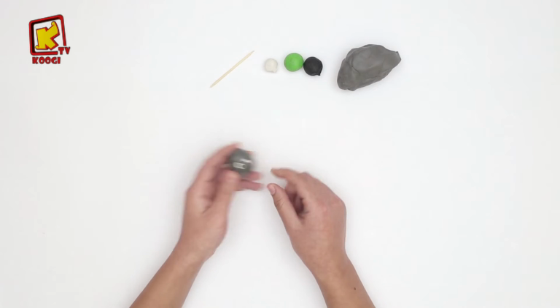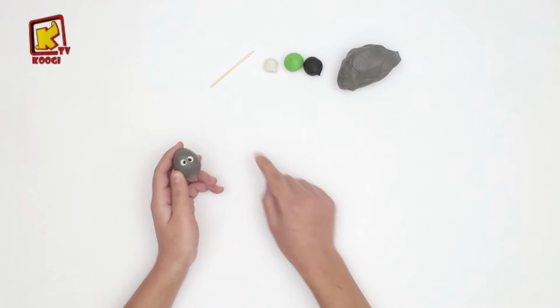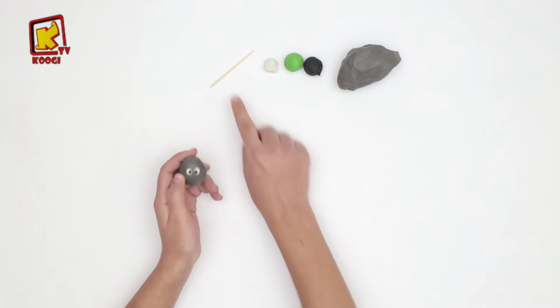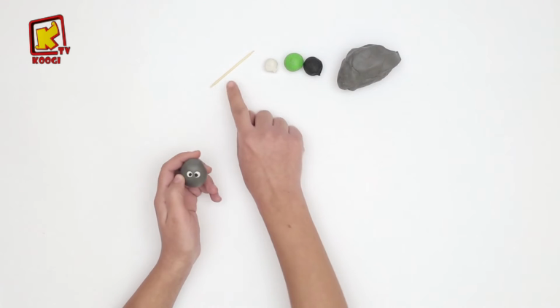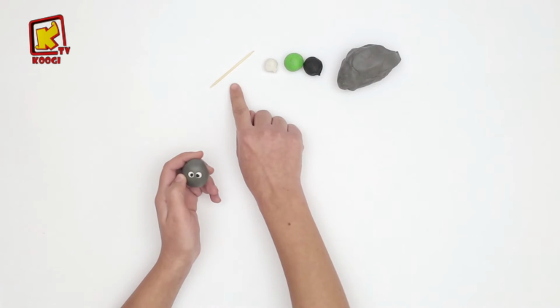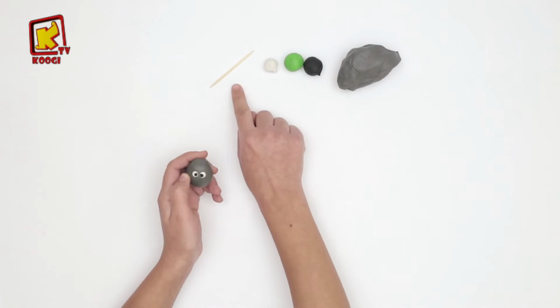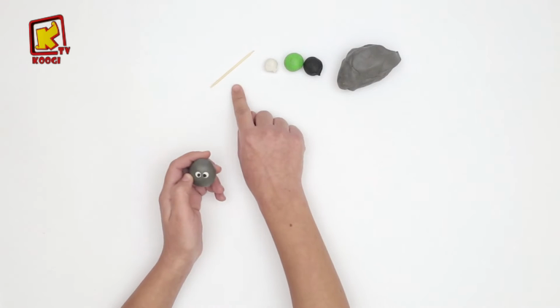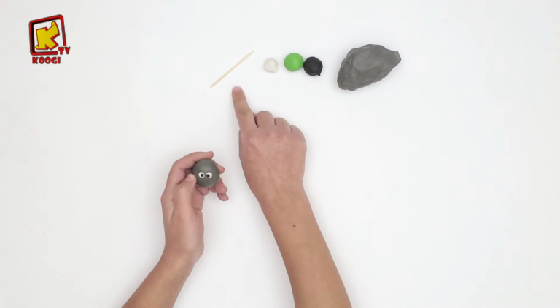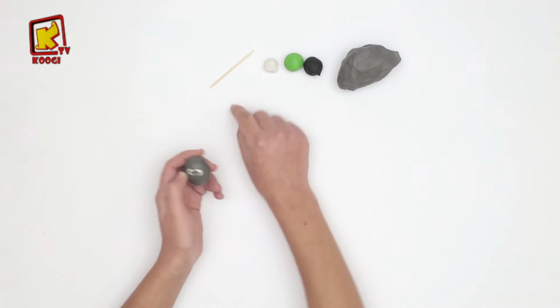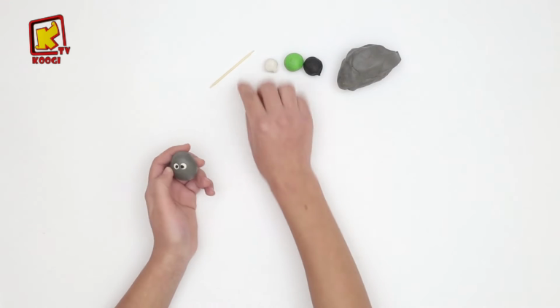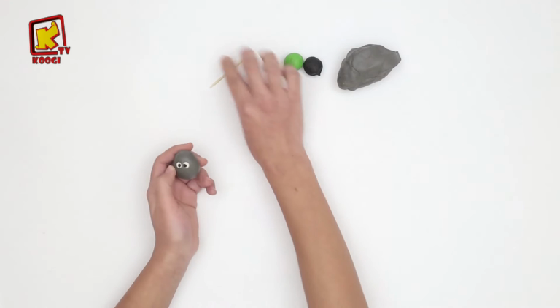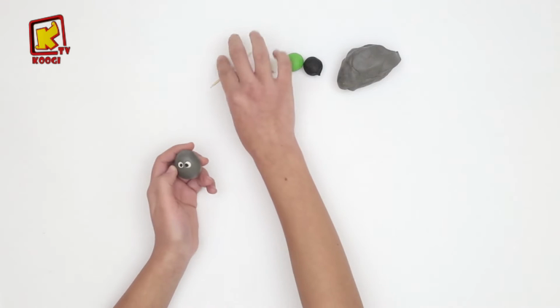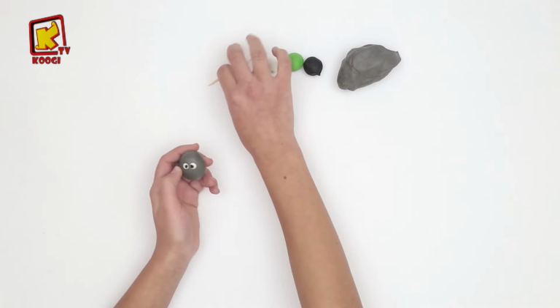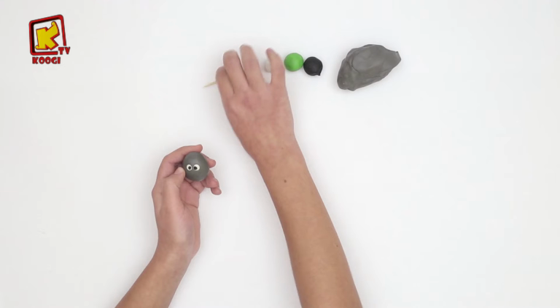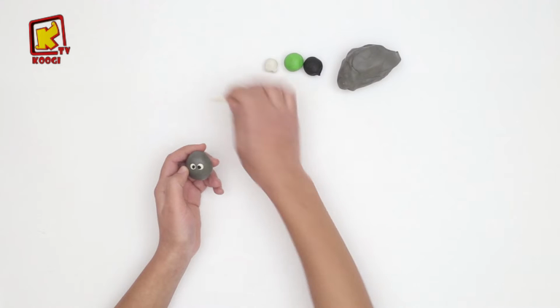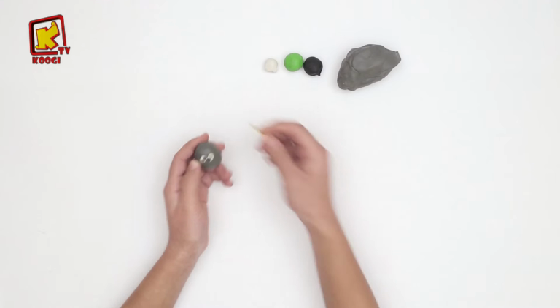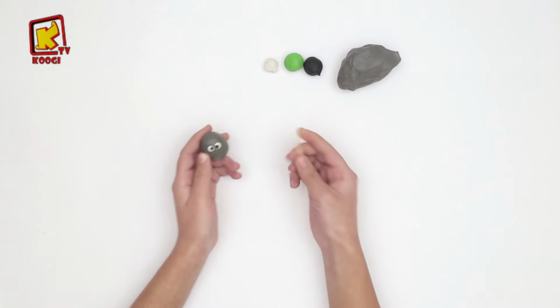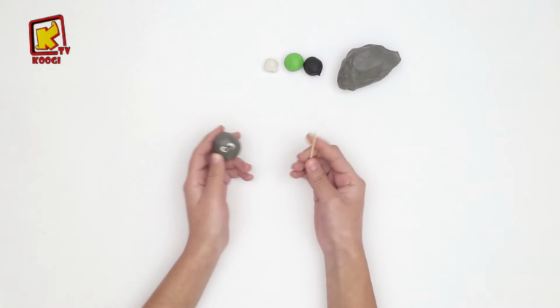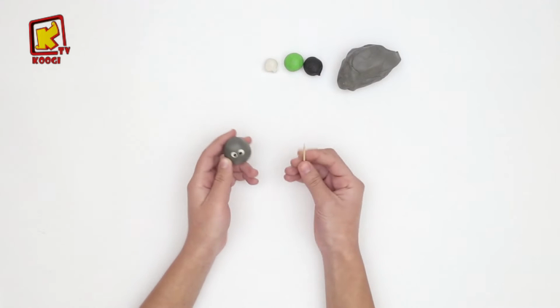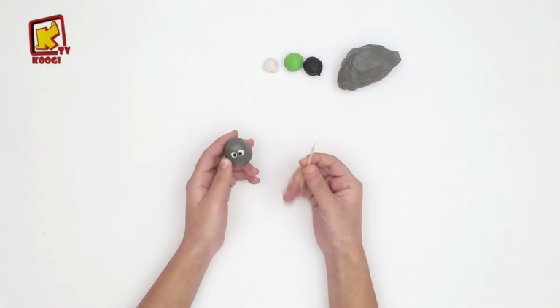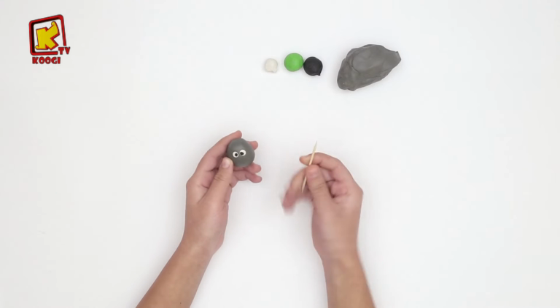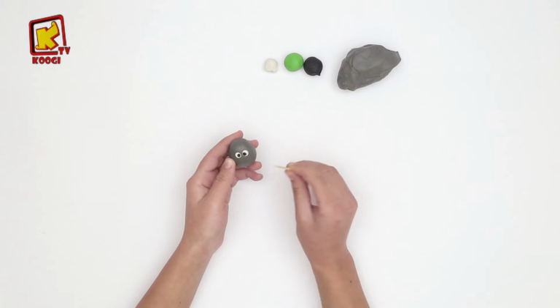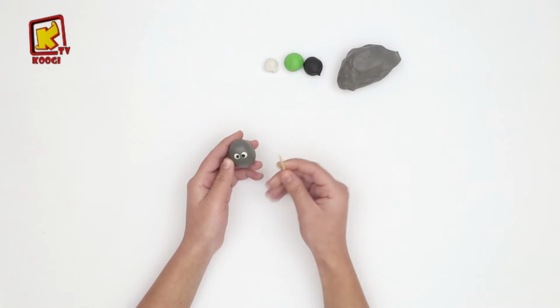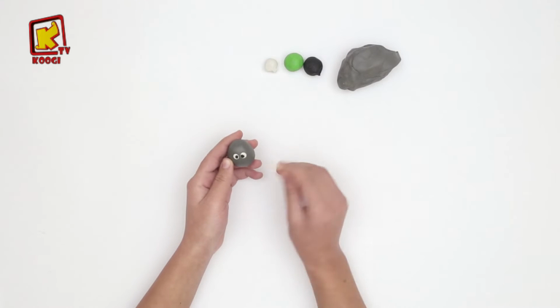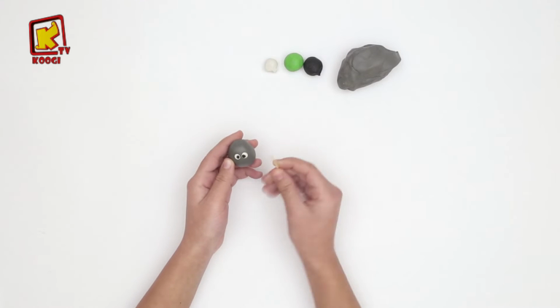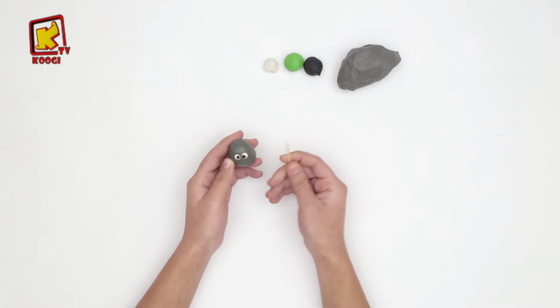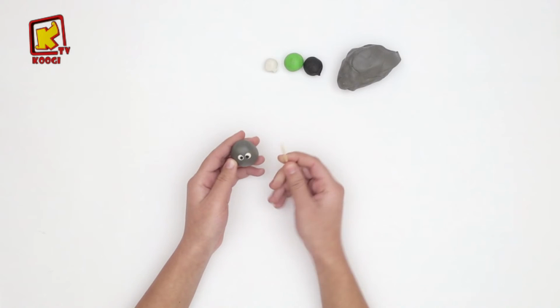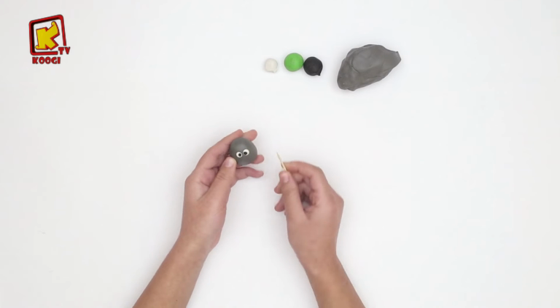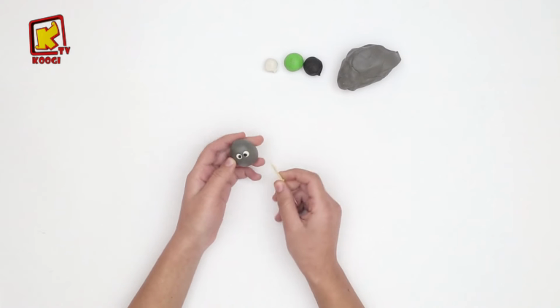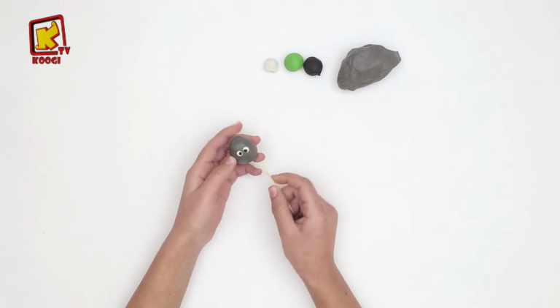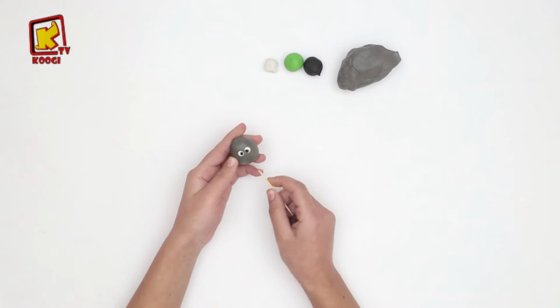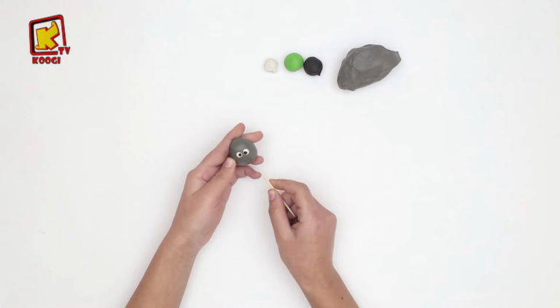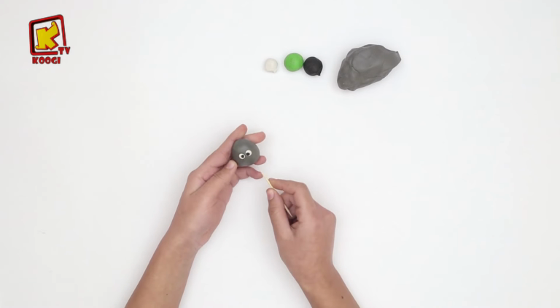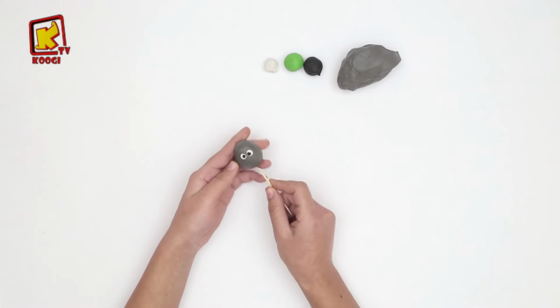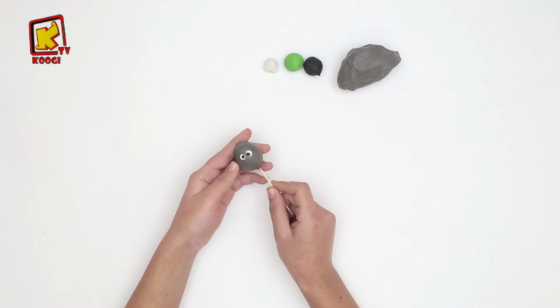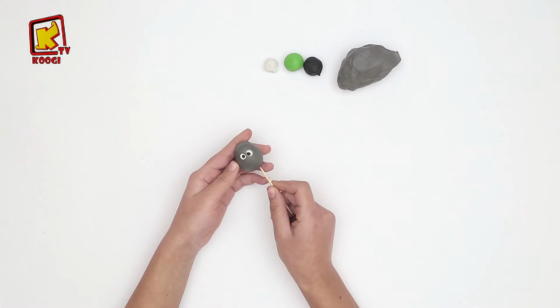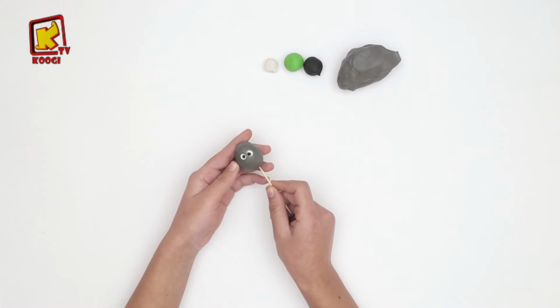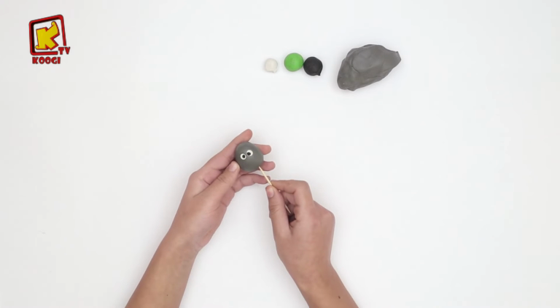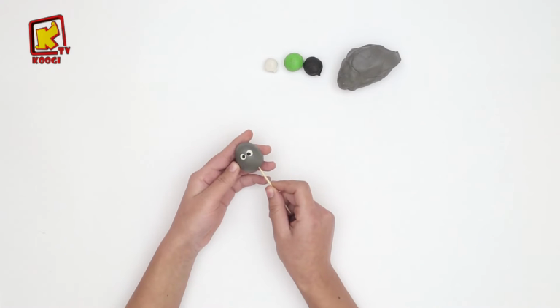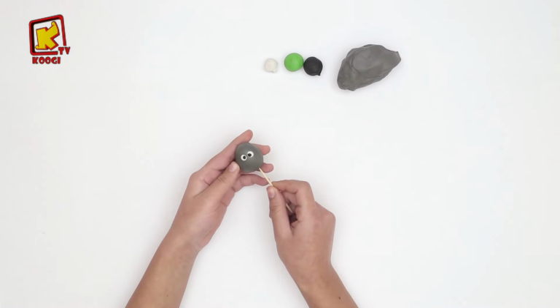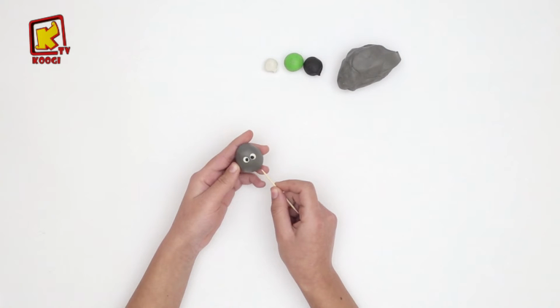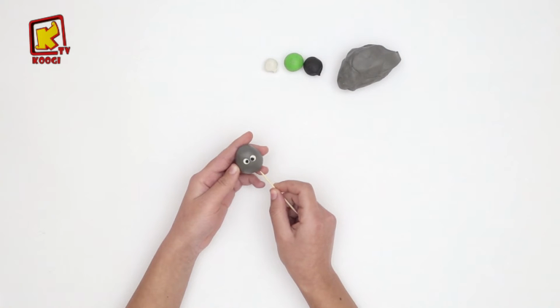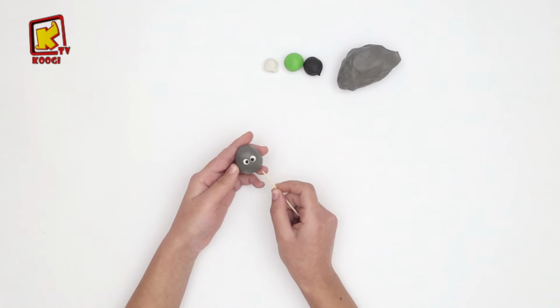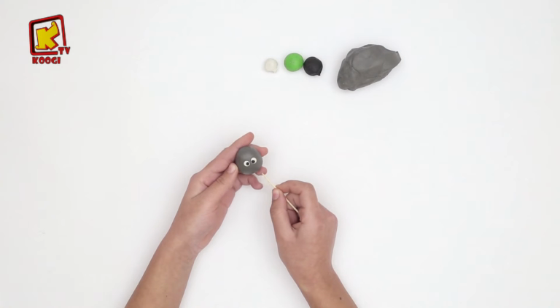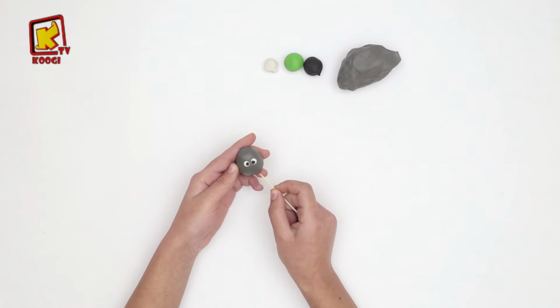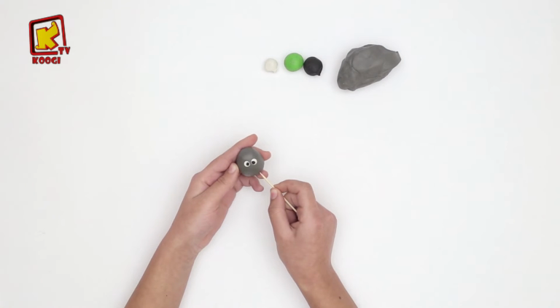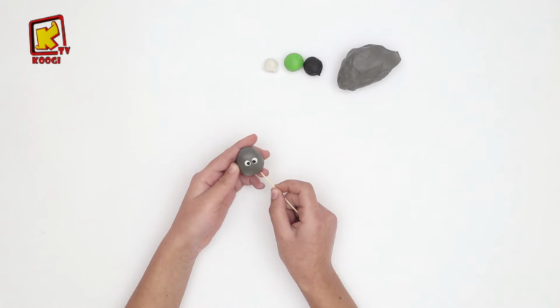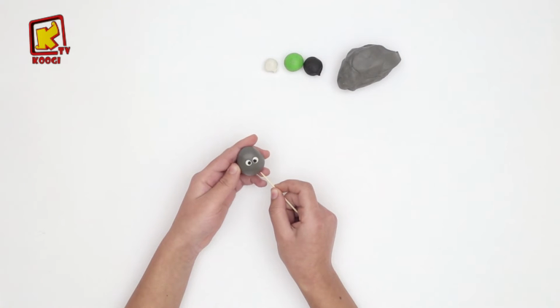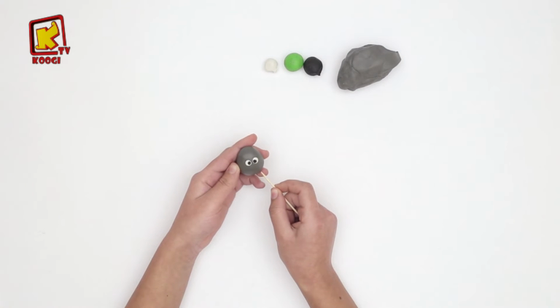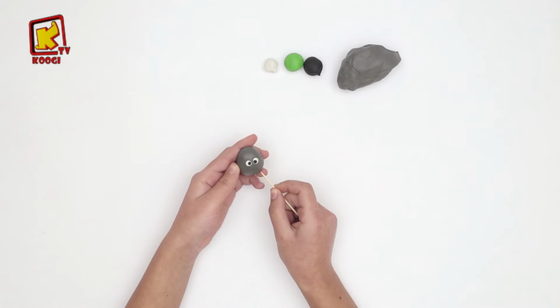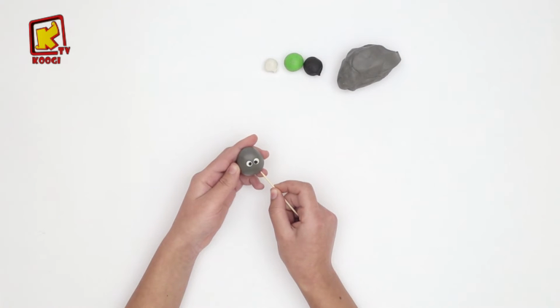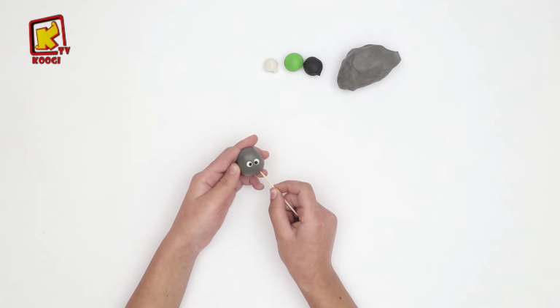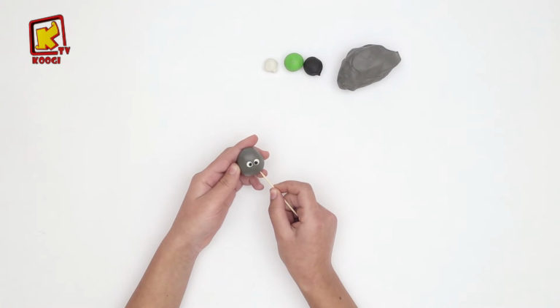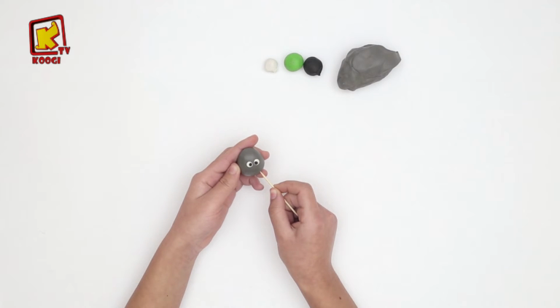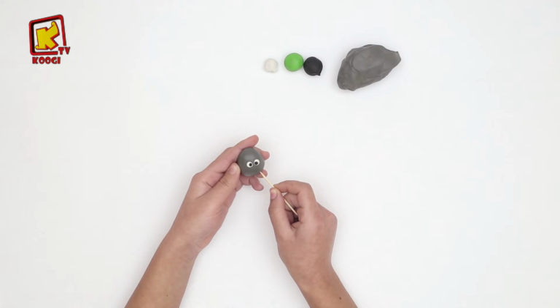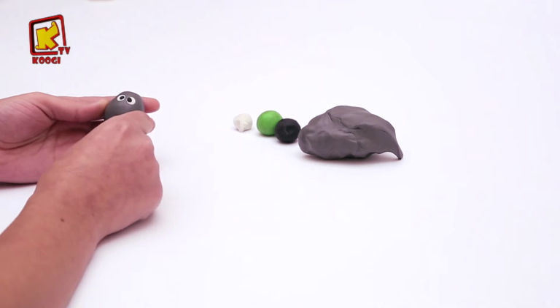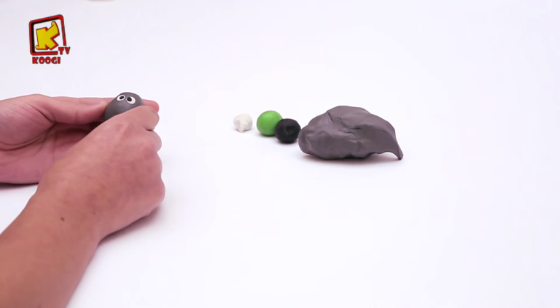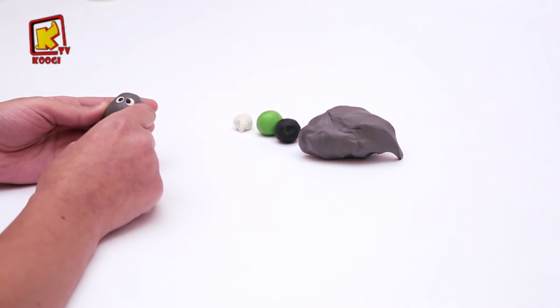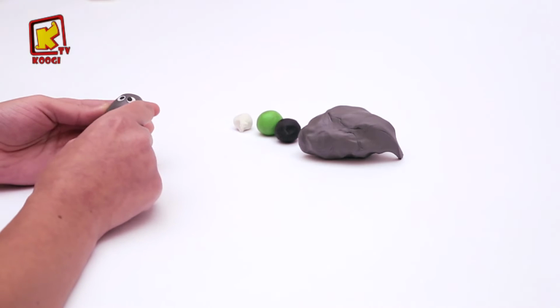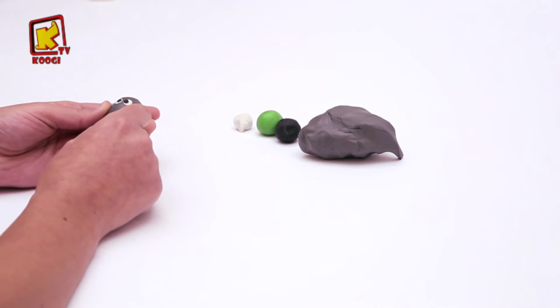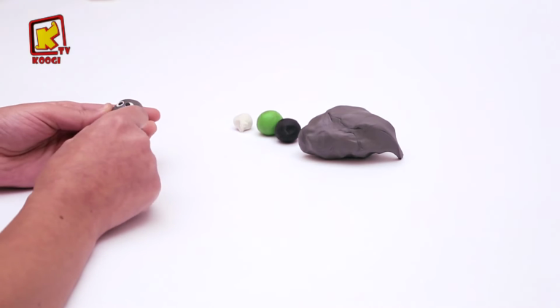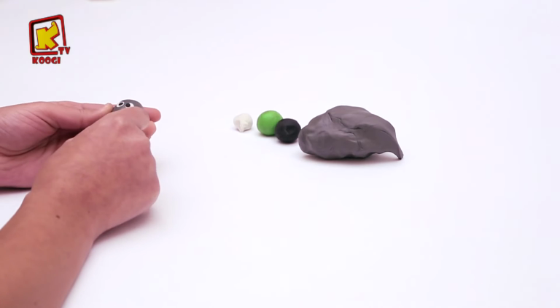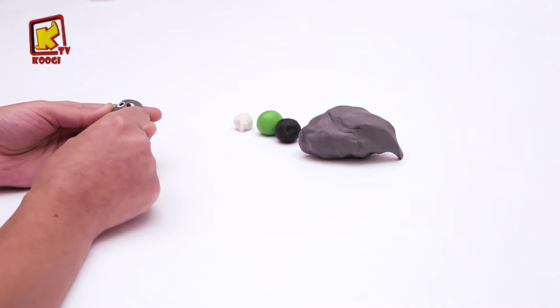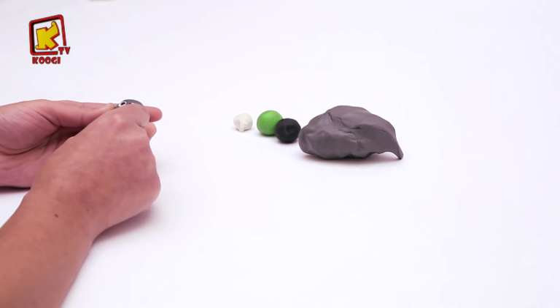Et on va le placer ici. En utilisant le cordon pour faire le nez de l'âne. Tac, tac, tac, tac, tac.